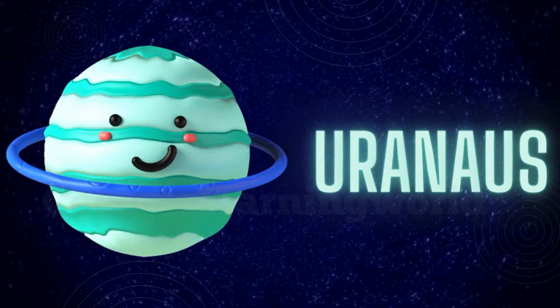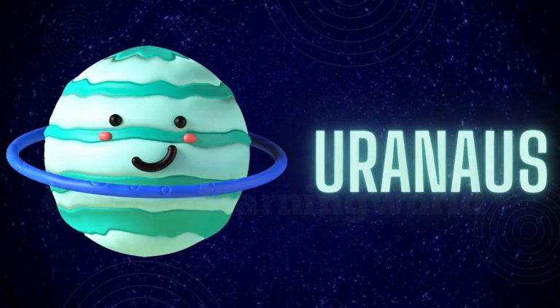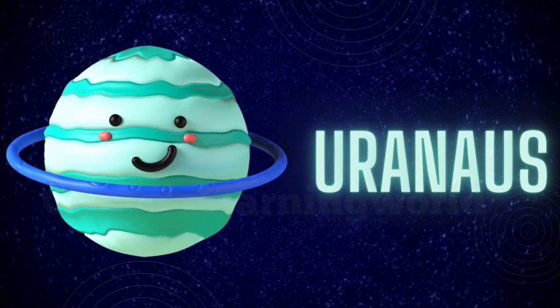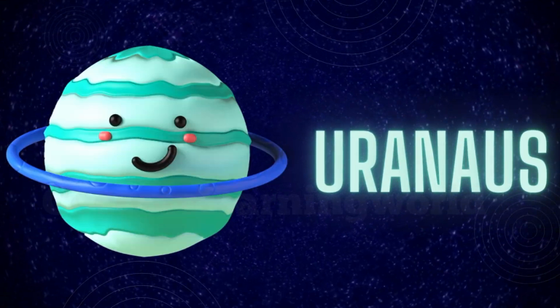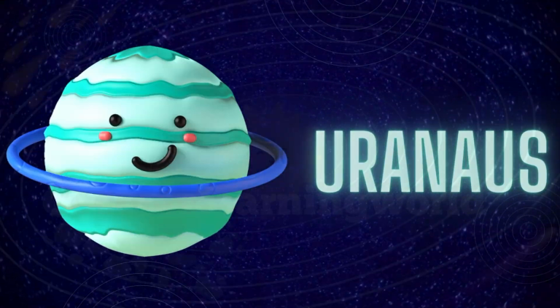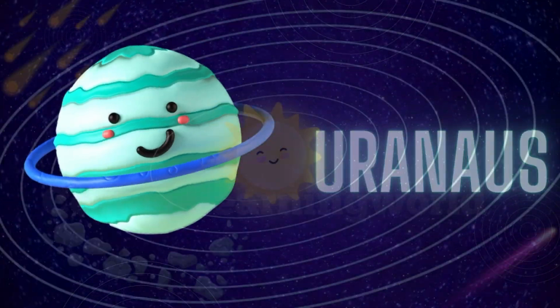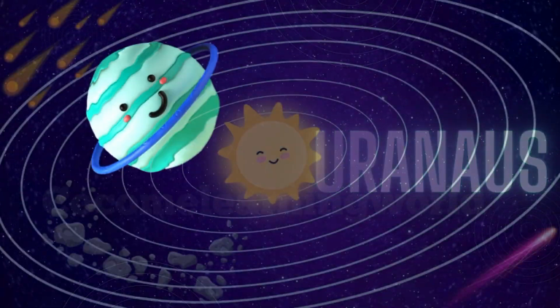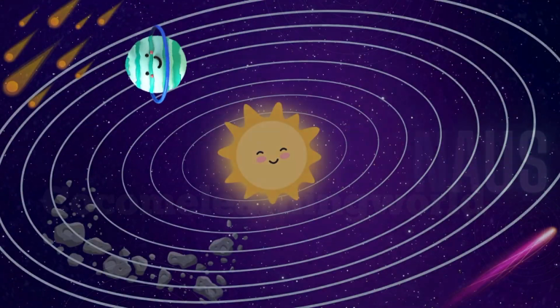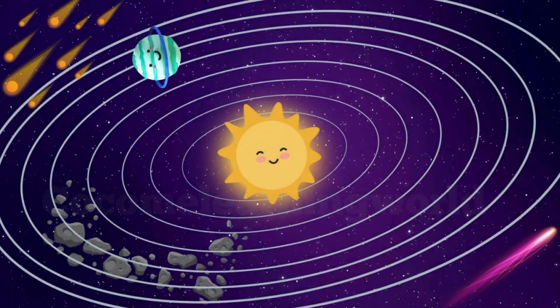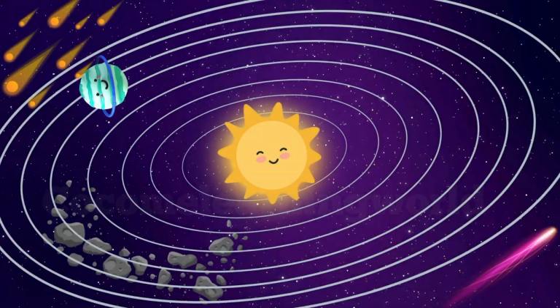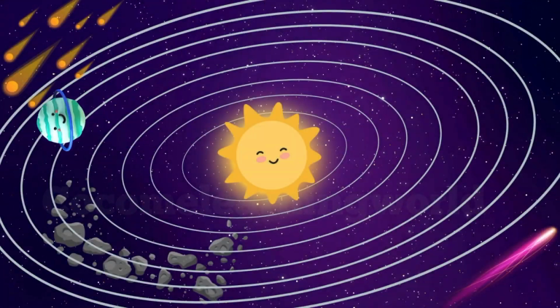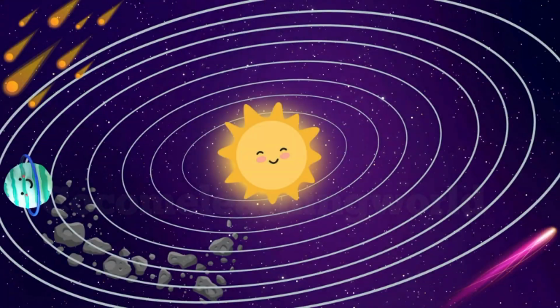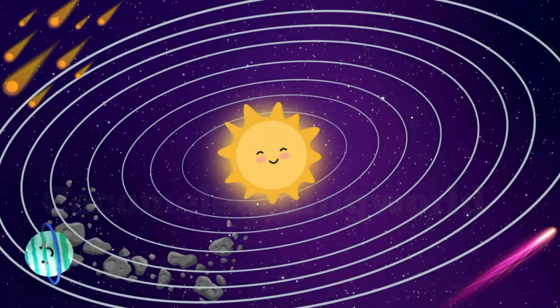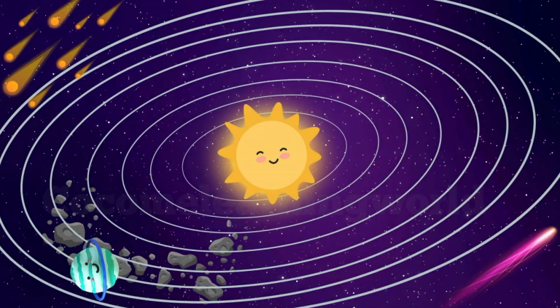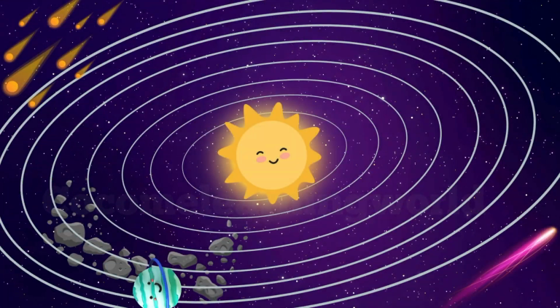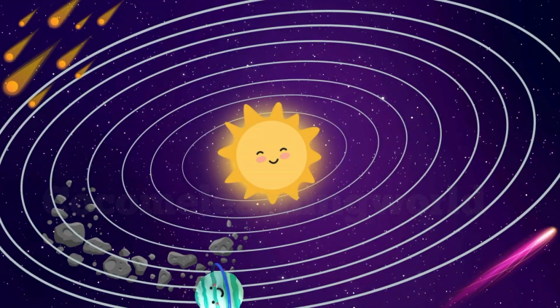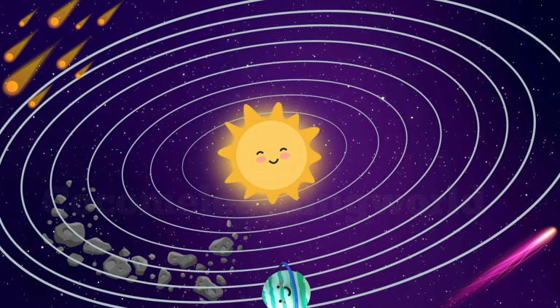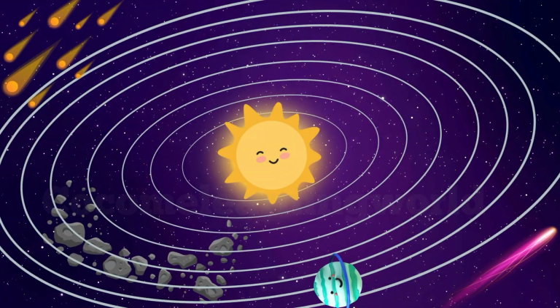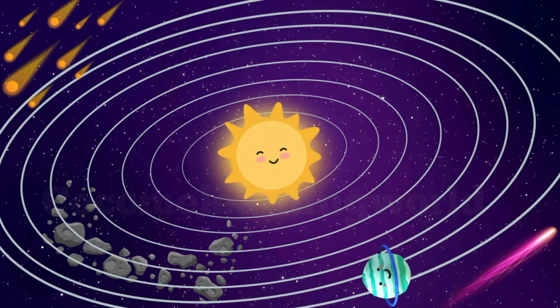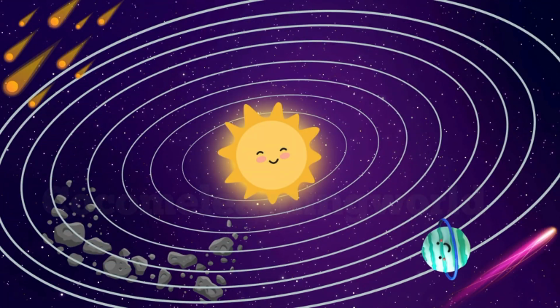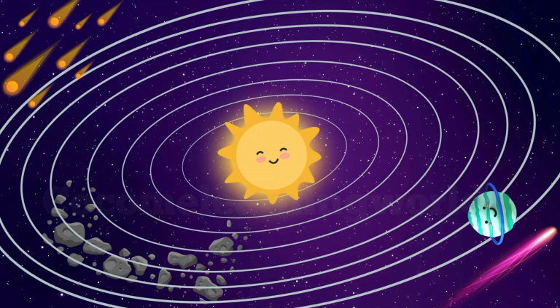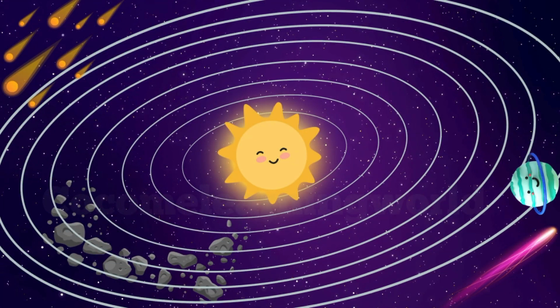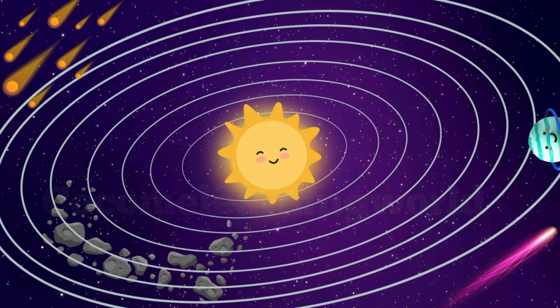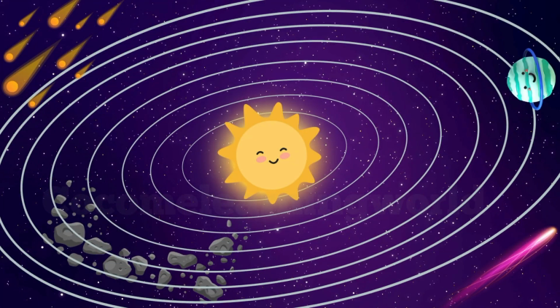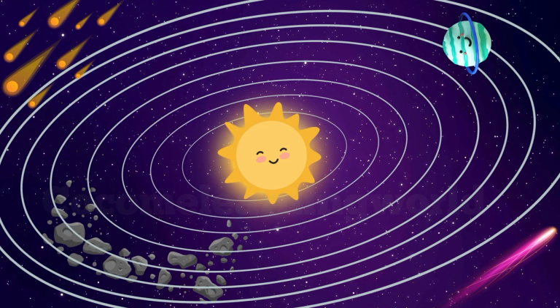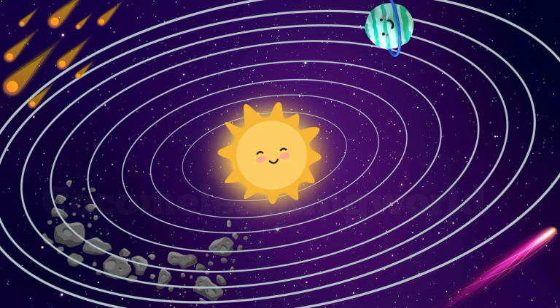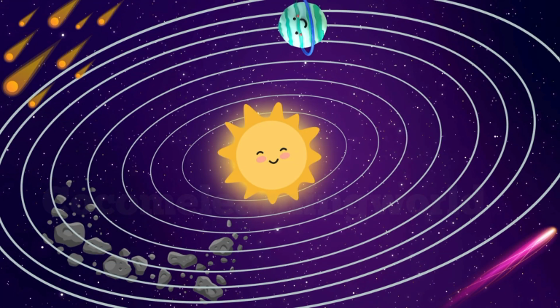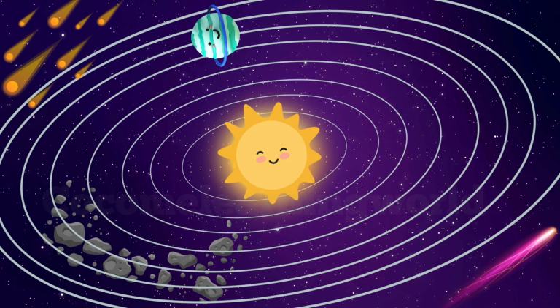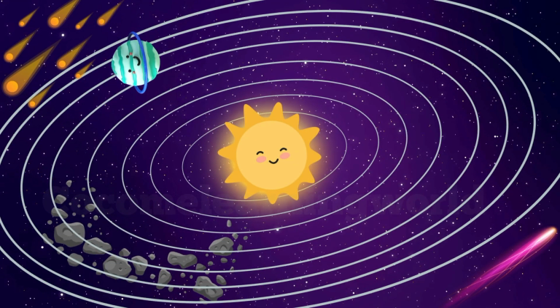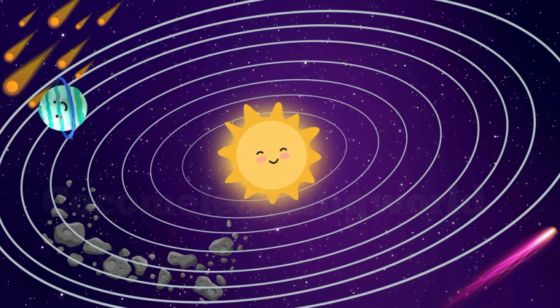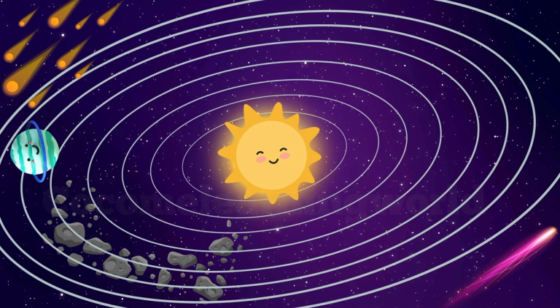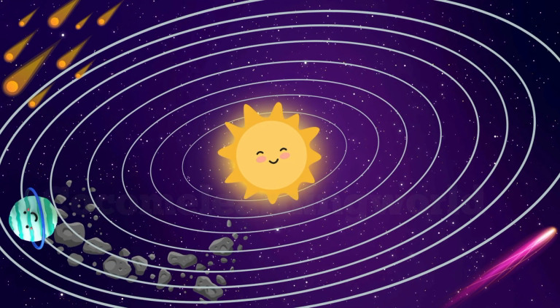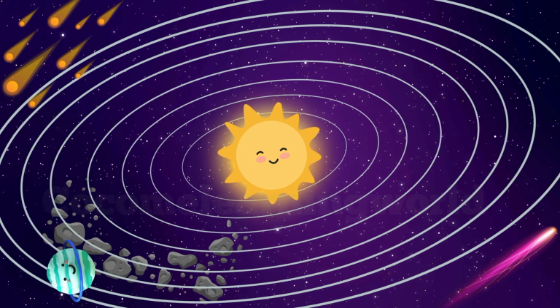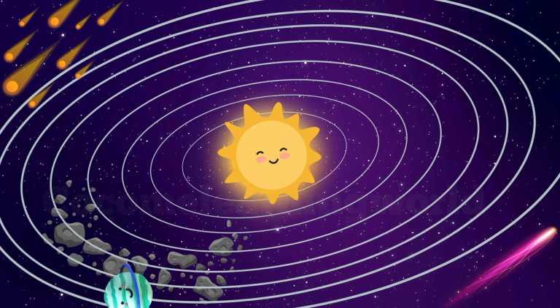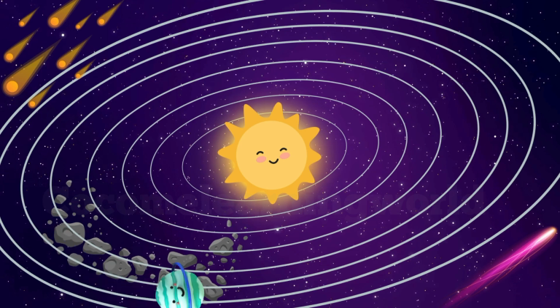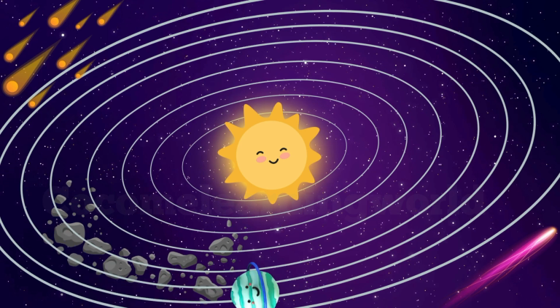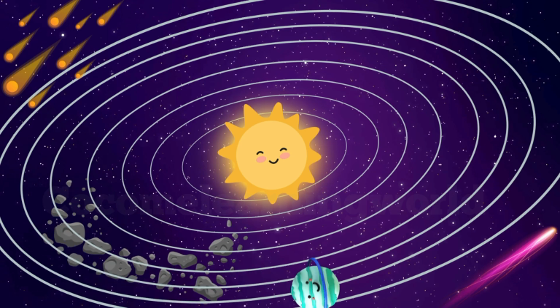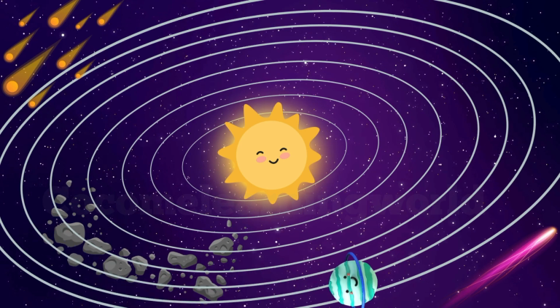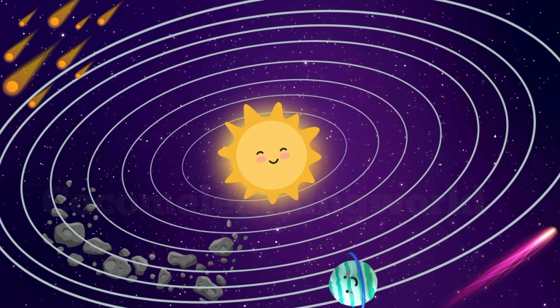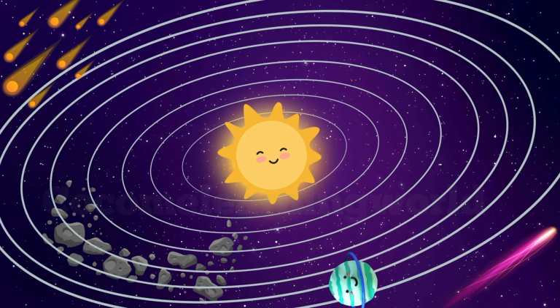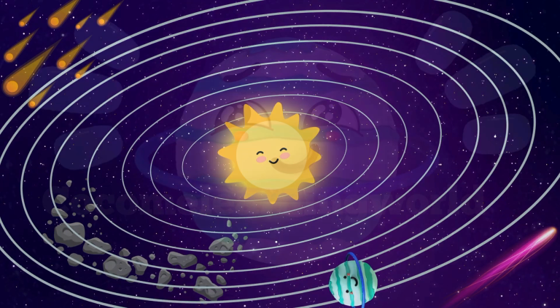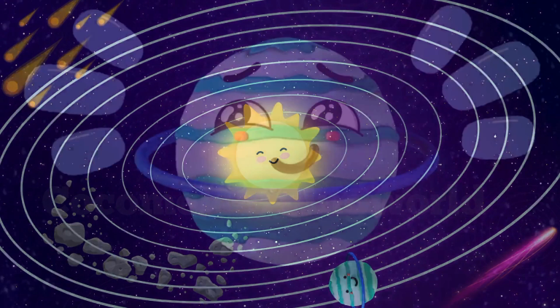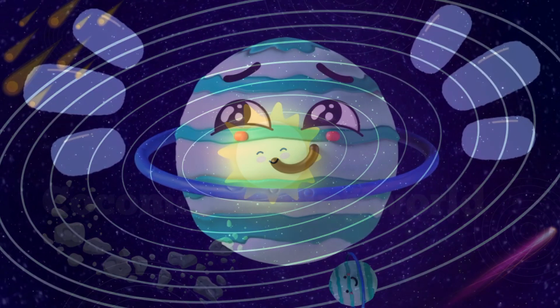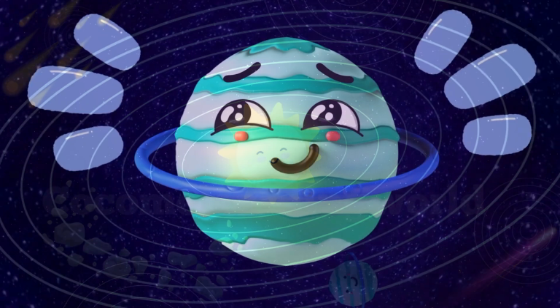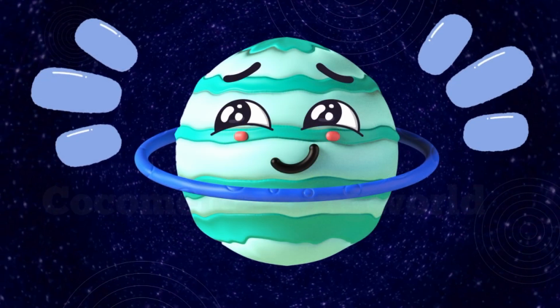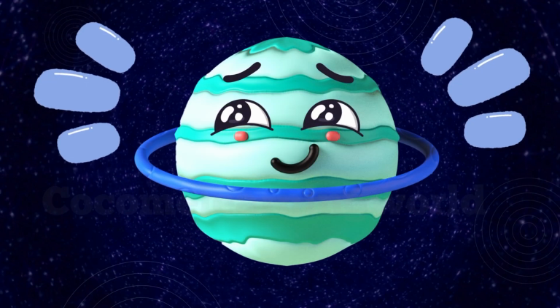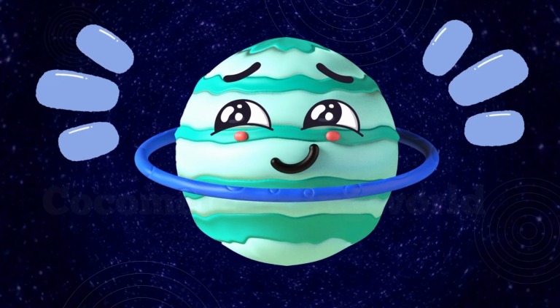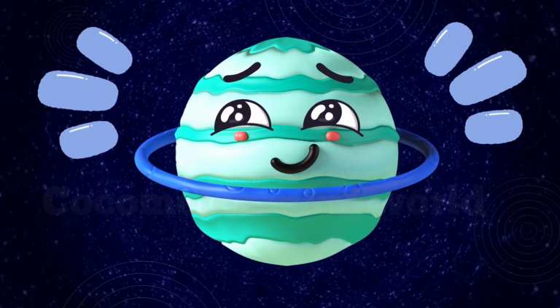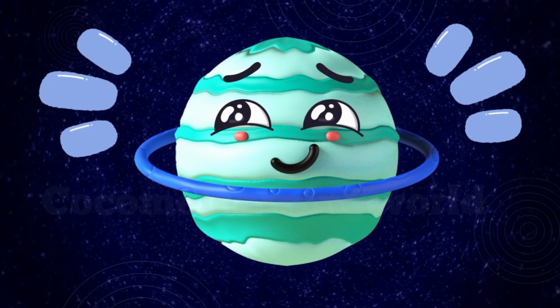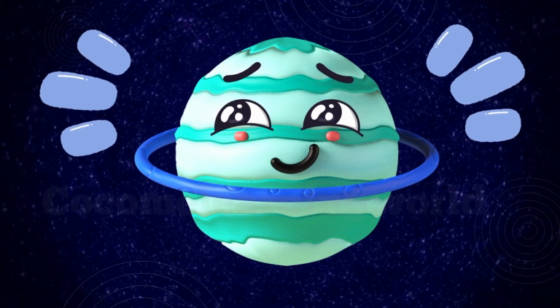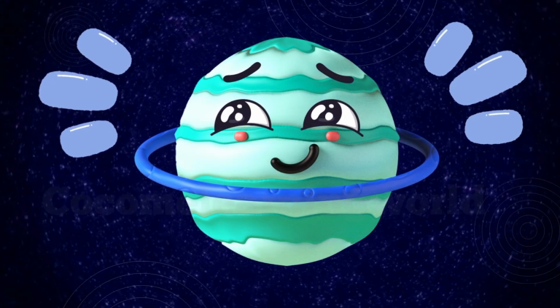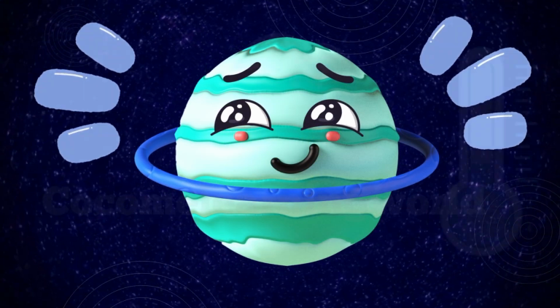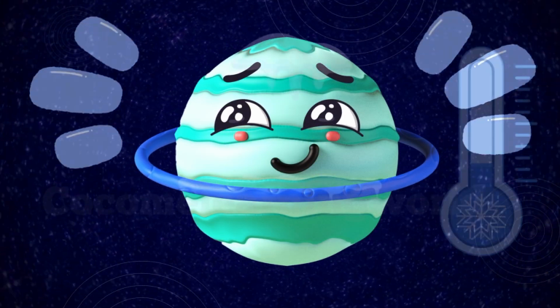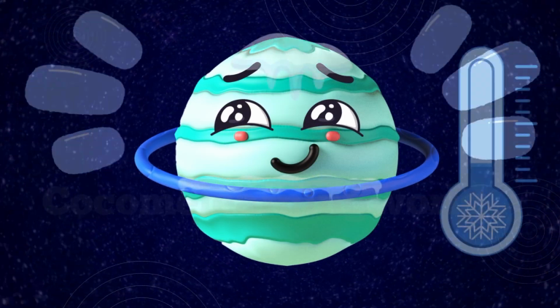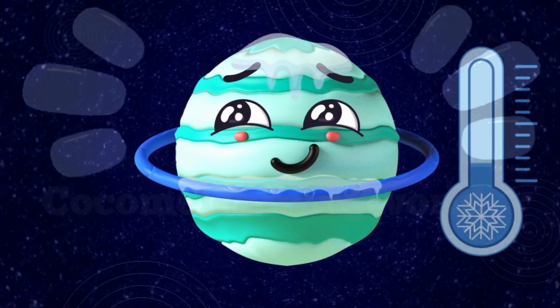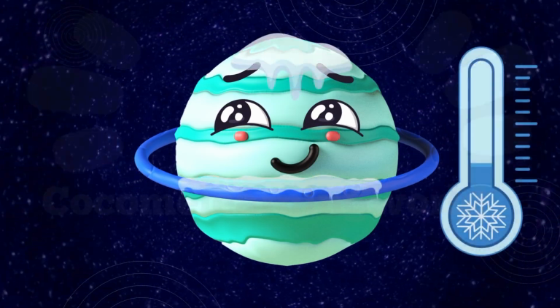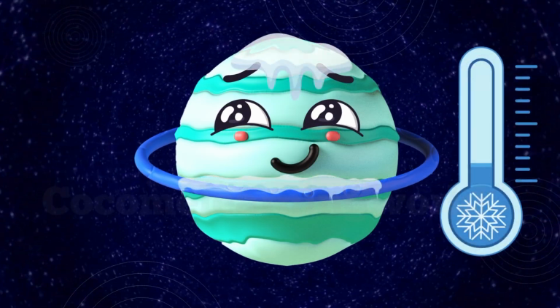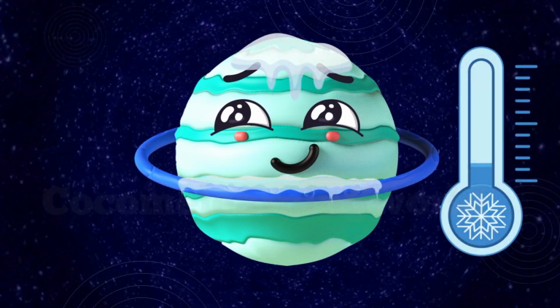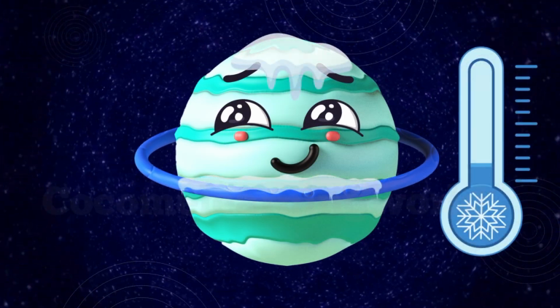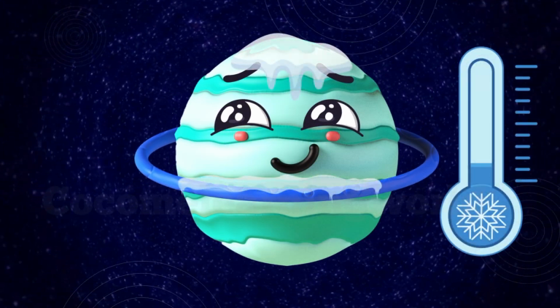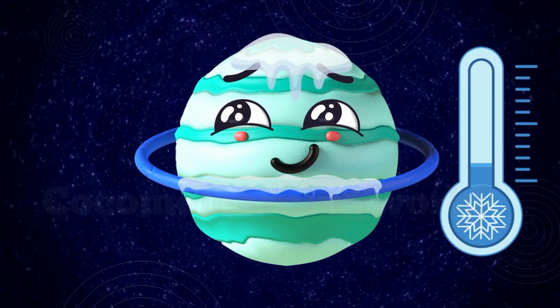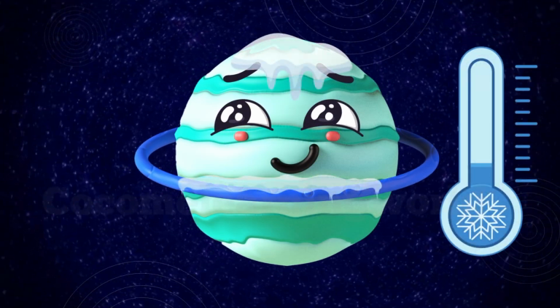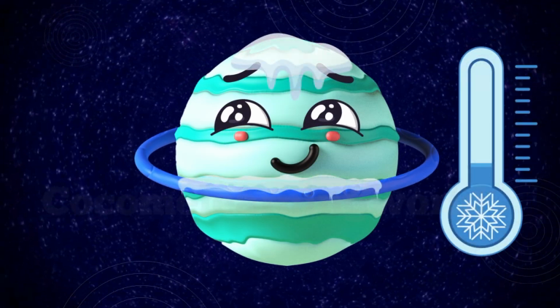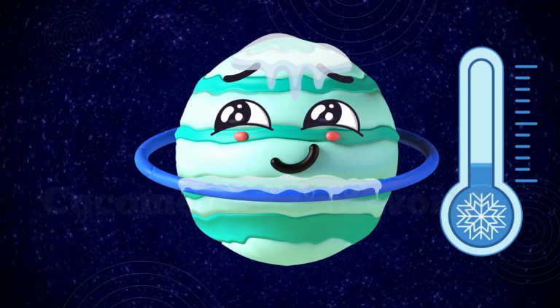Uranus. Uranus spins on its side, kind of like it's rolling around the sun. Uranus is a bit shy and very cold.